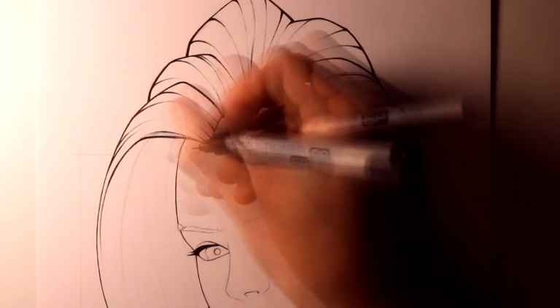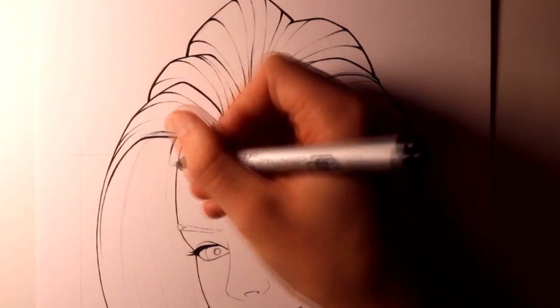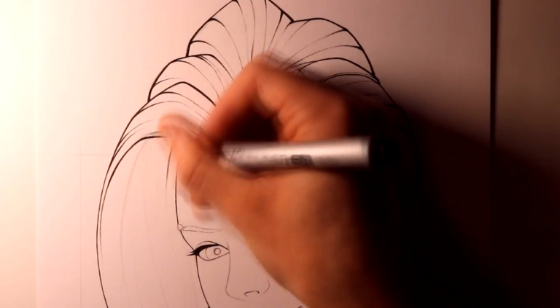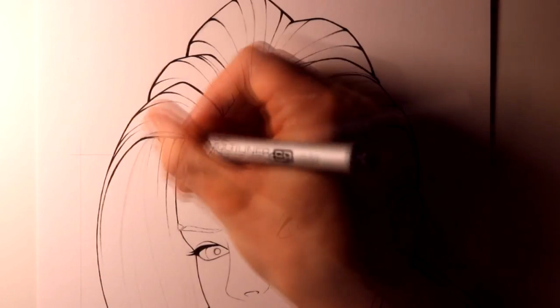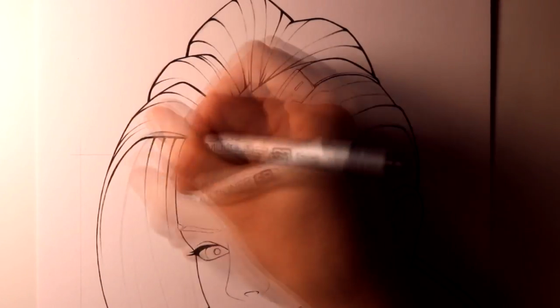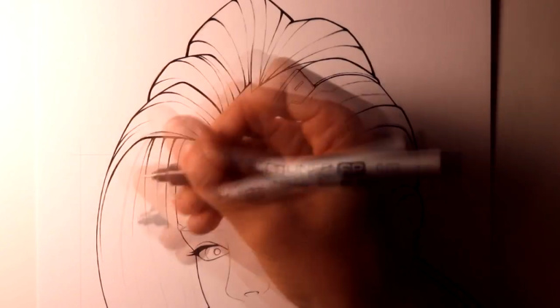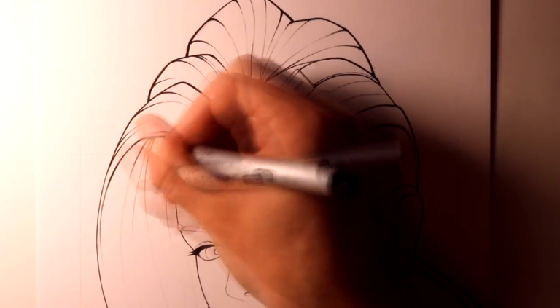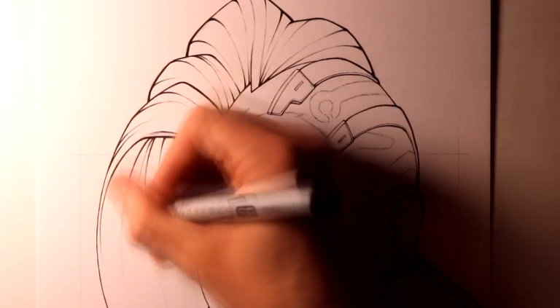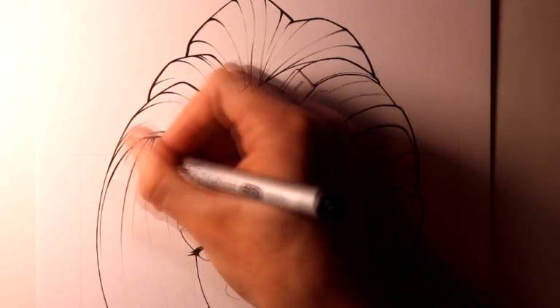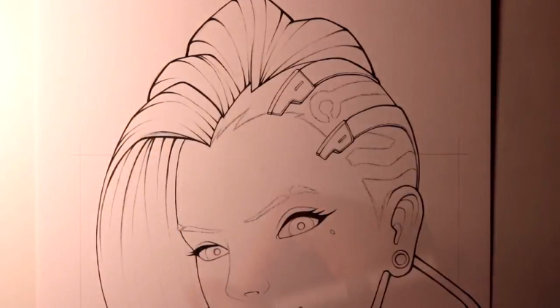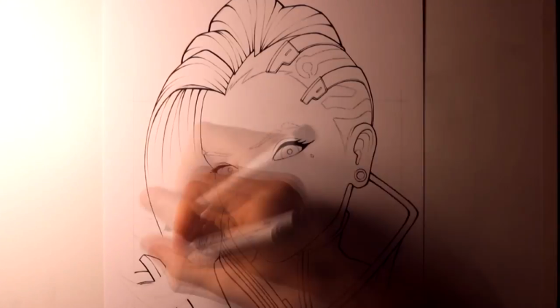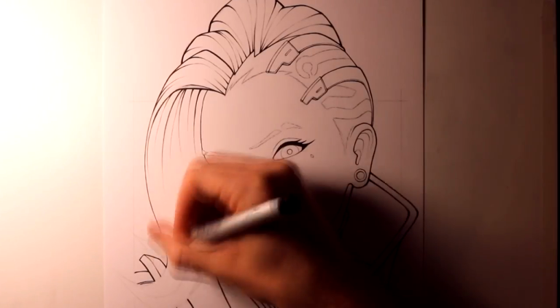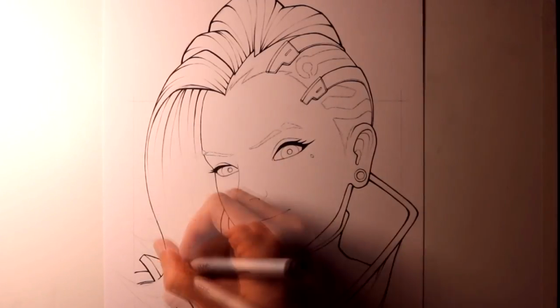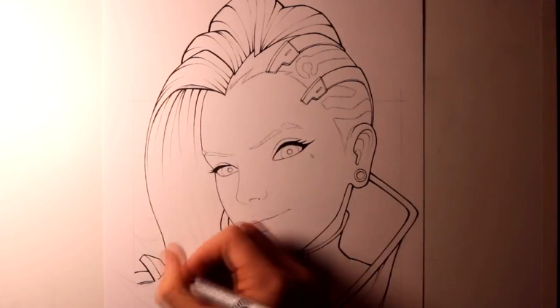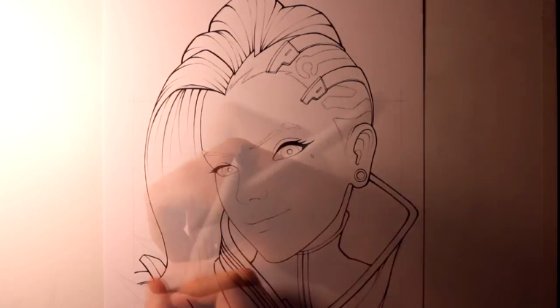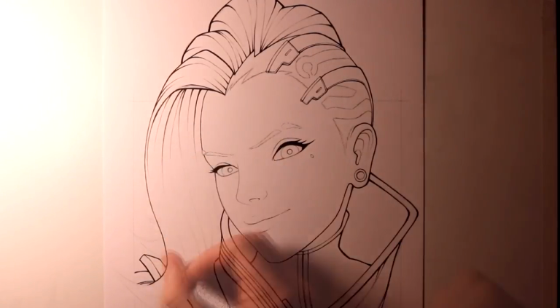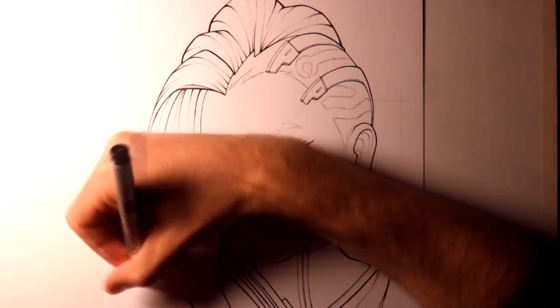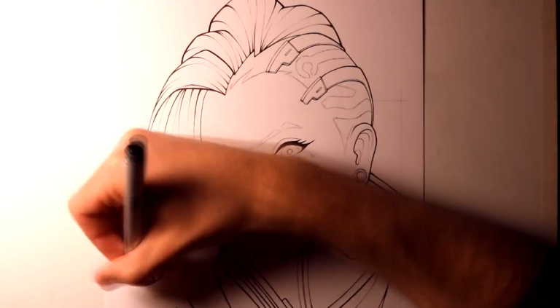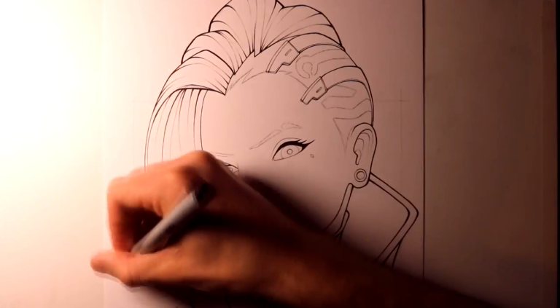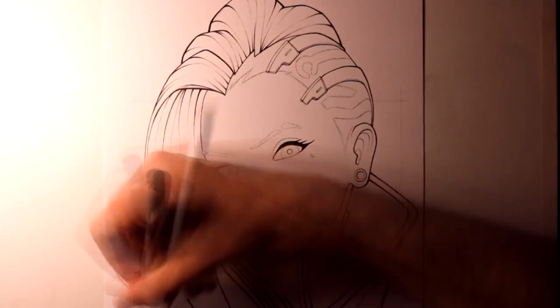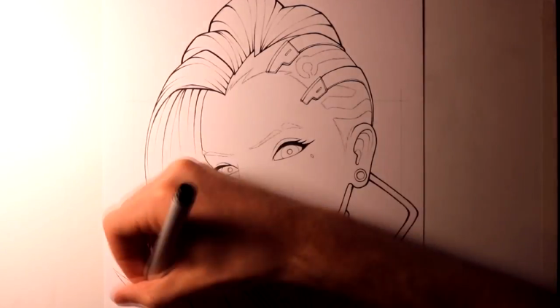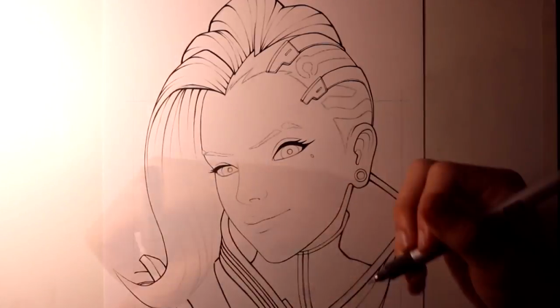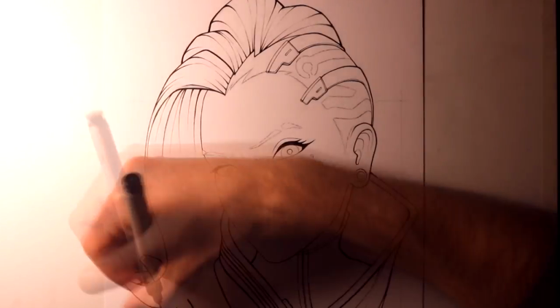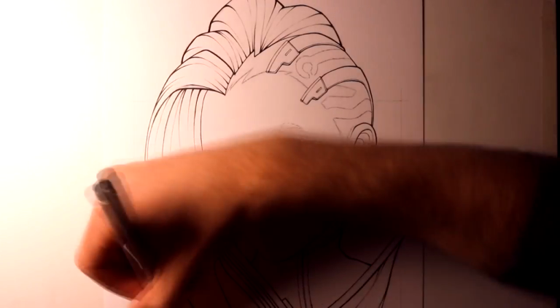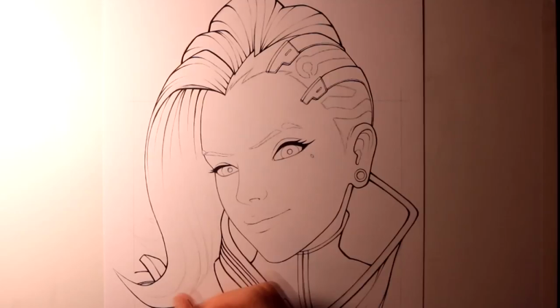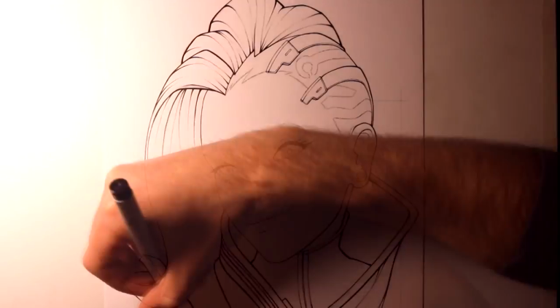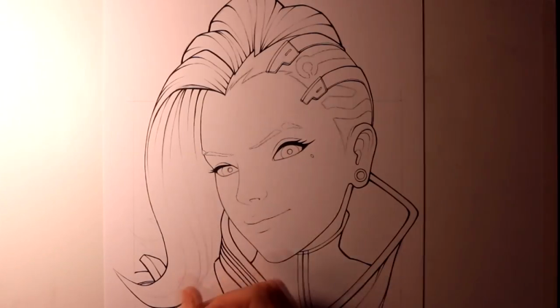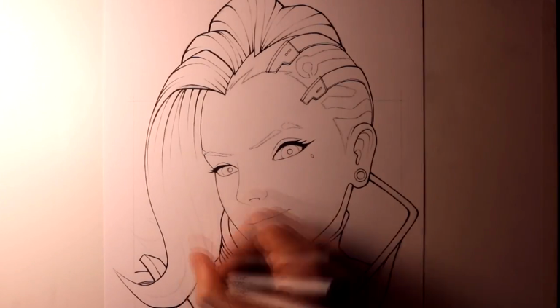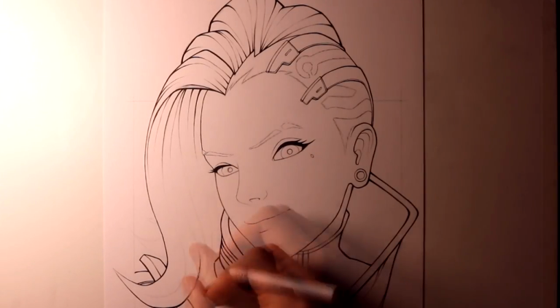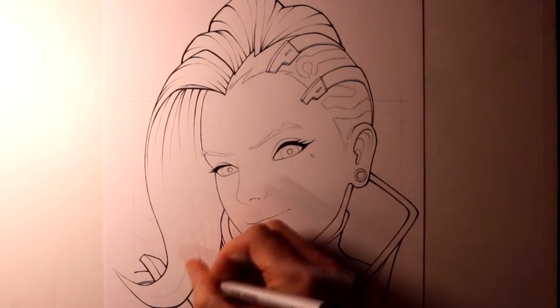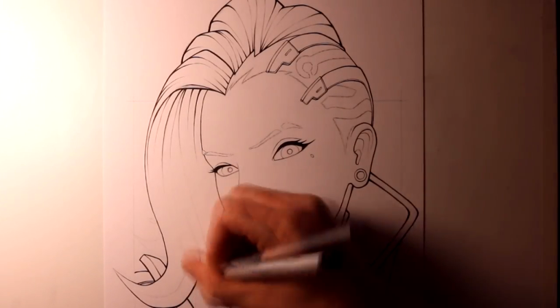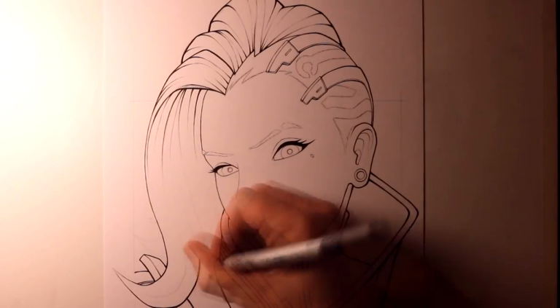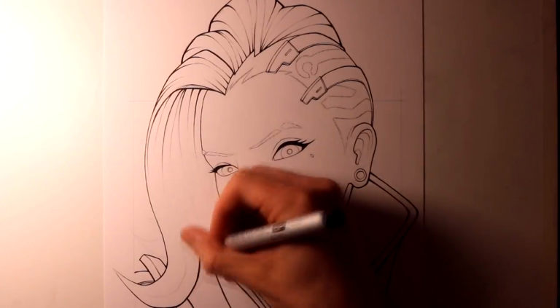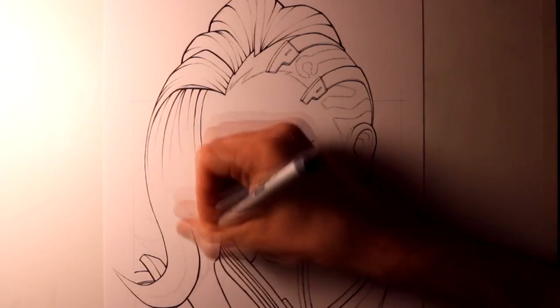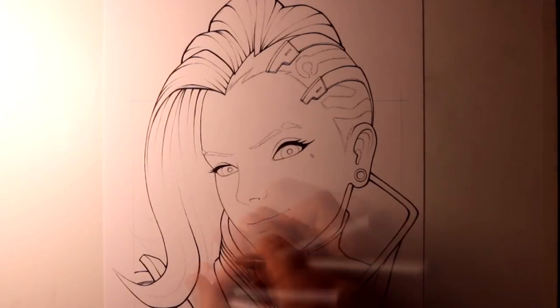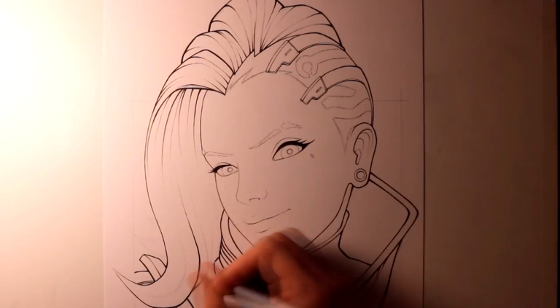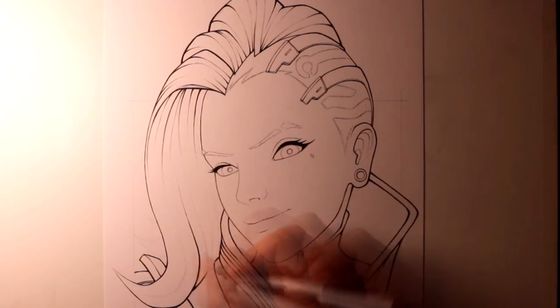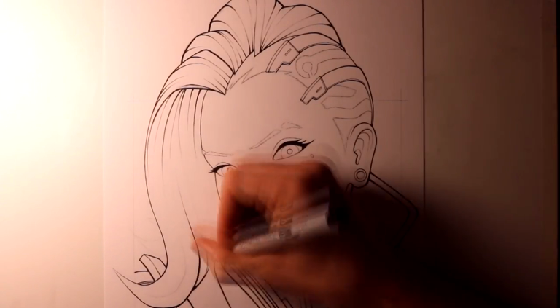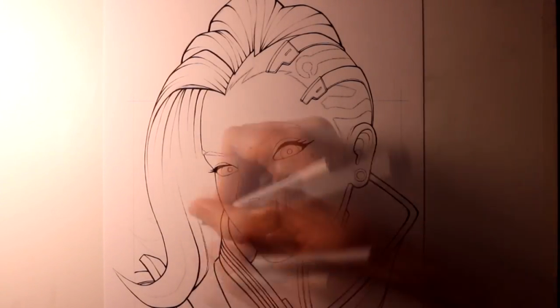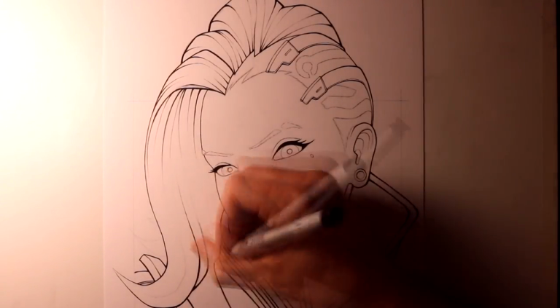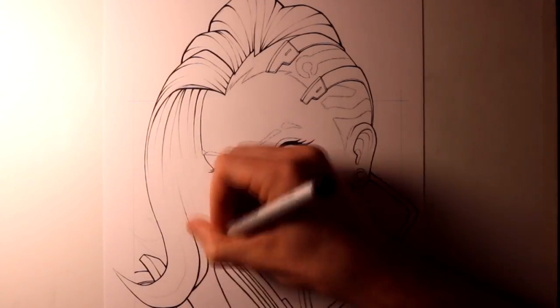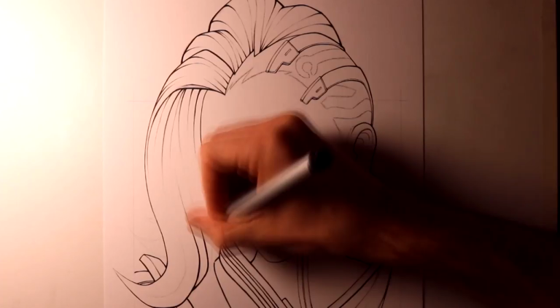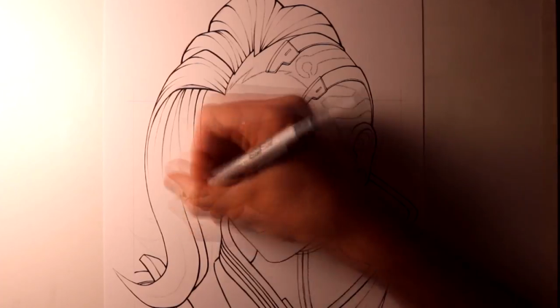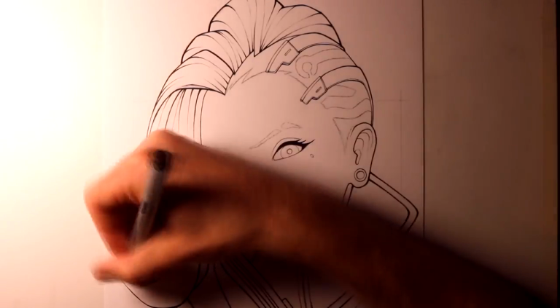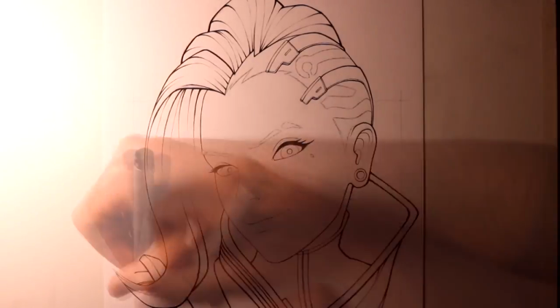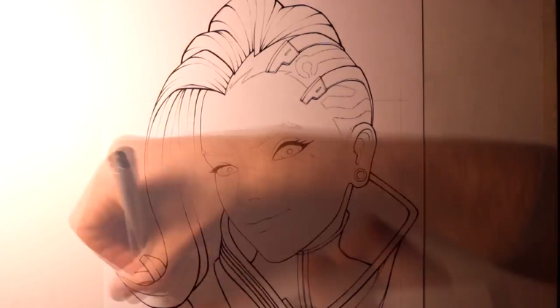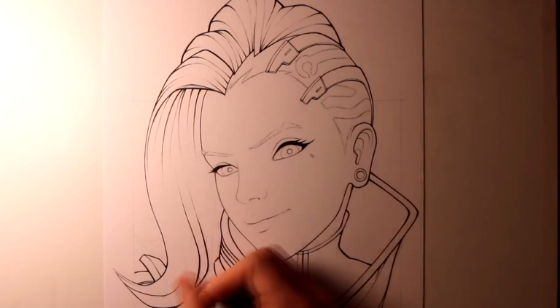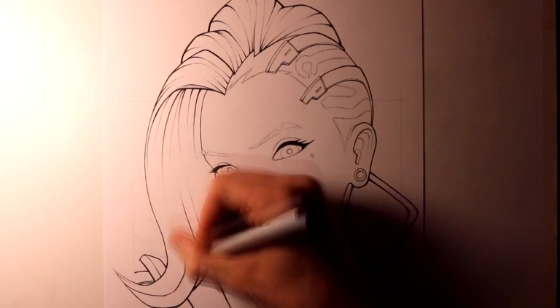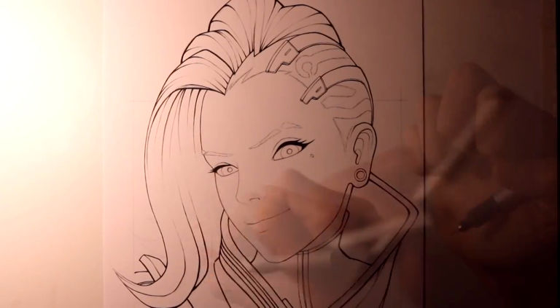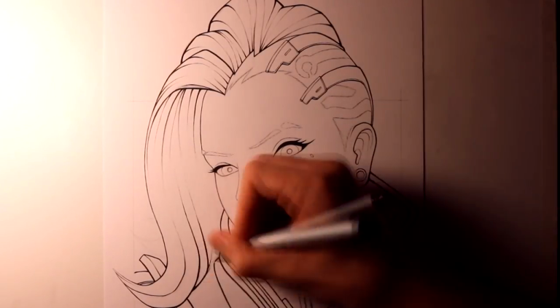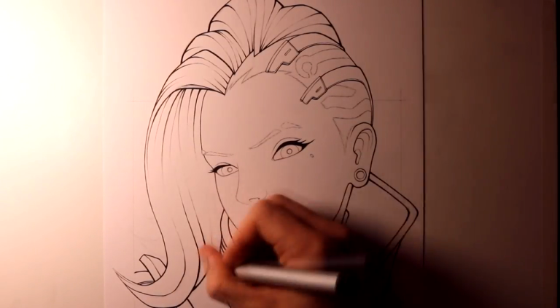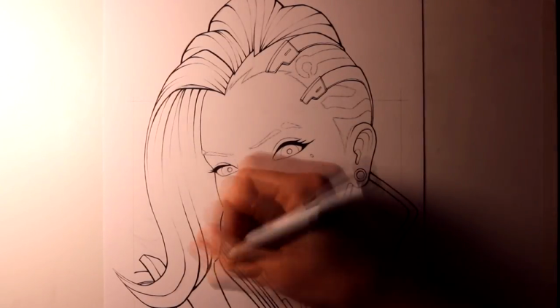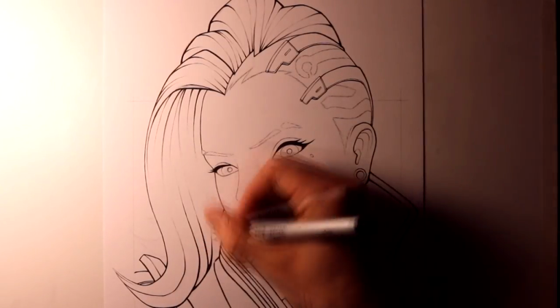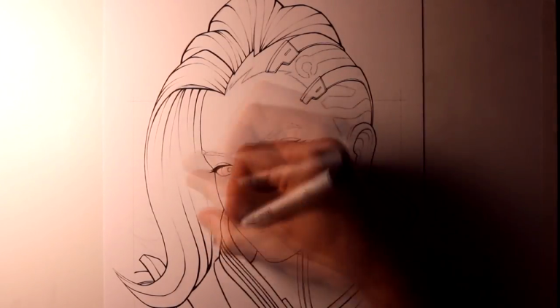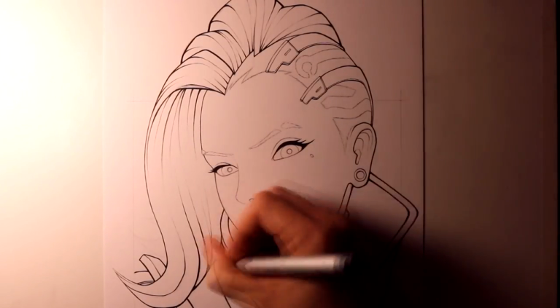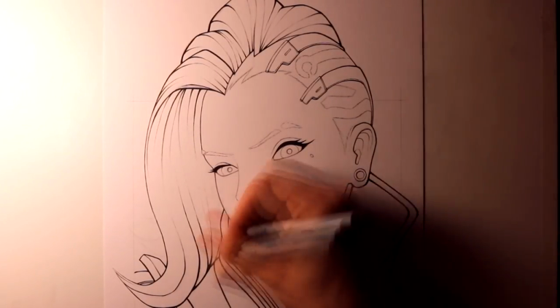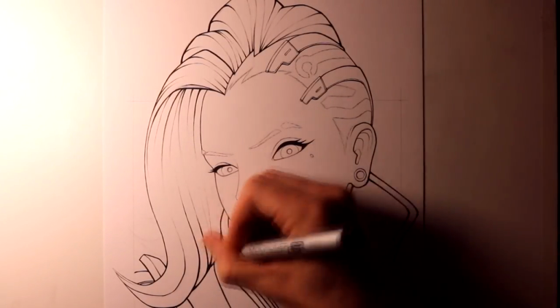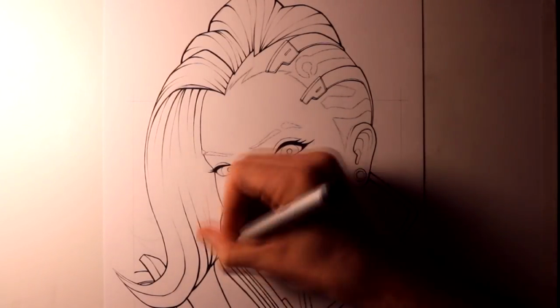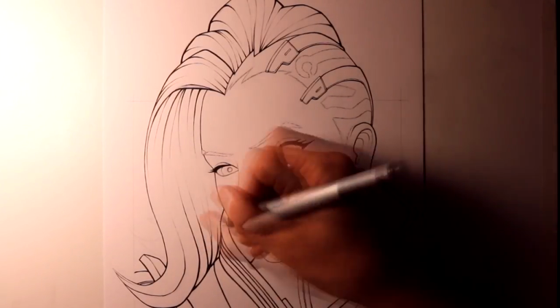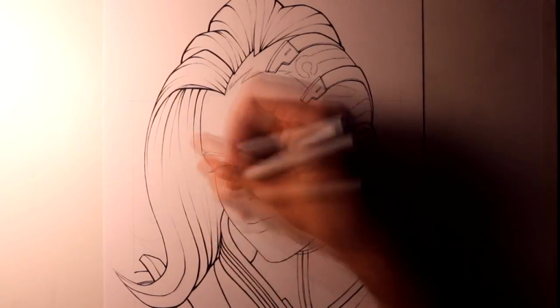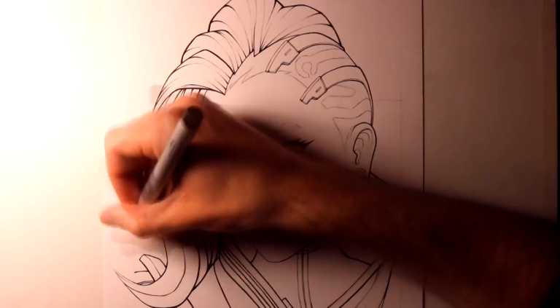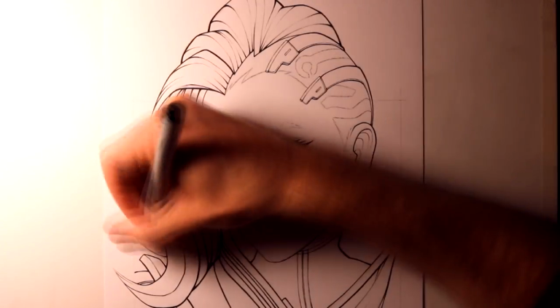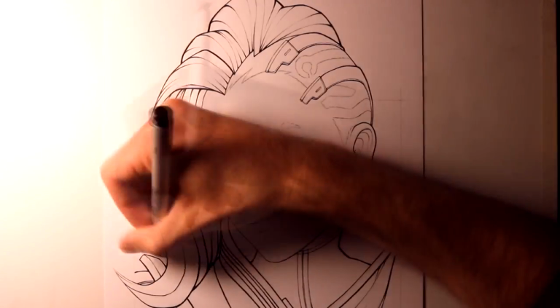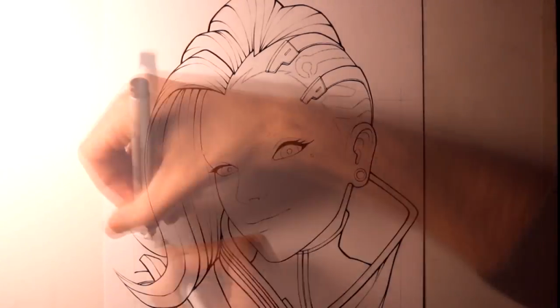With the outlines completed, it was then time for me to work on the colouring, and for the colouring of this drawing I used a mixture of Copic Markers and Prismacolor pencils.